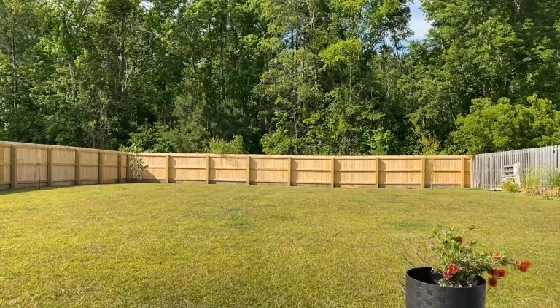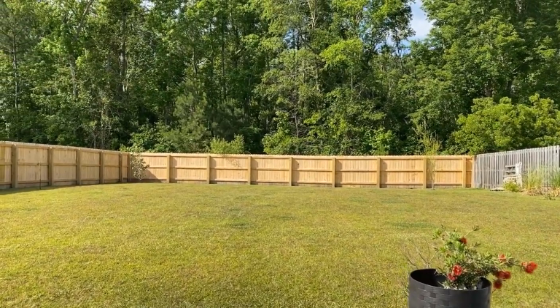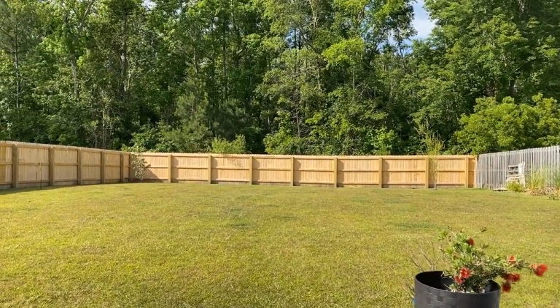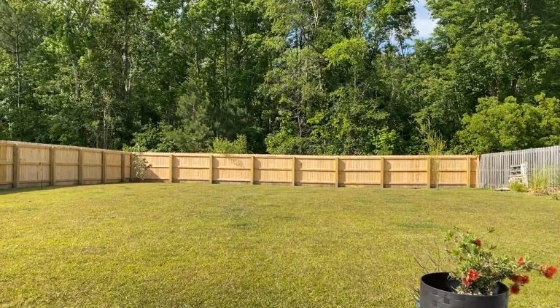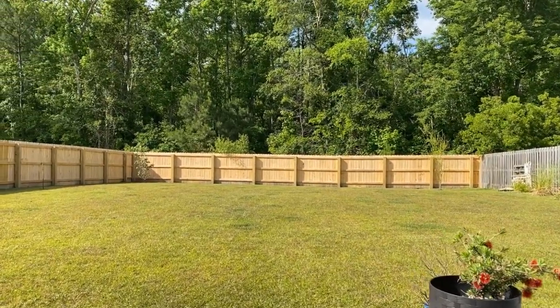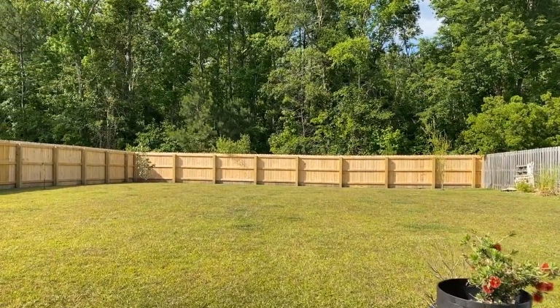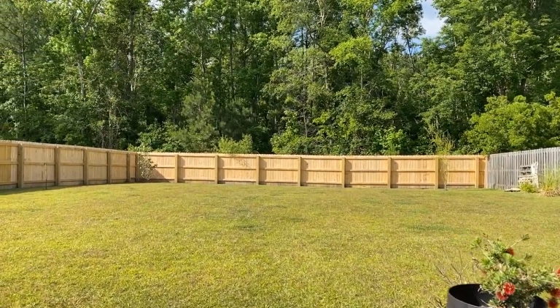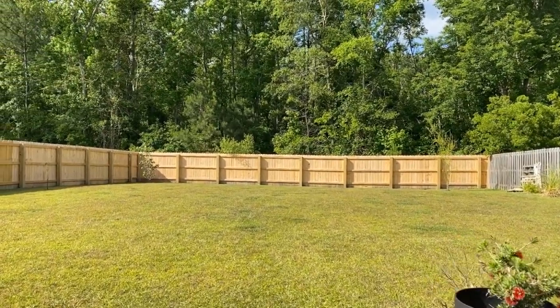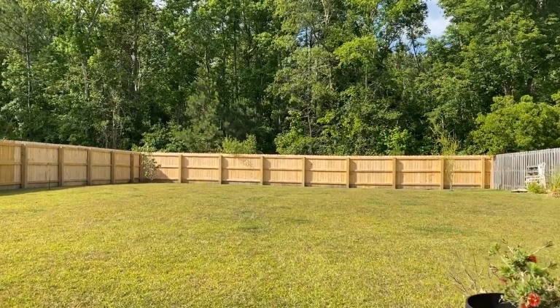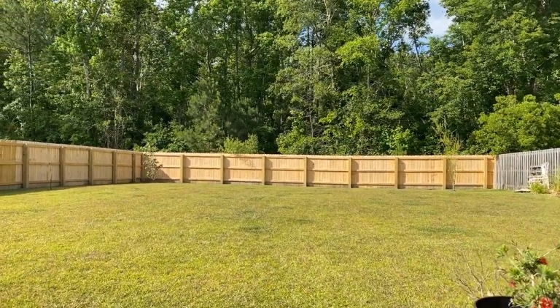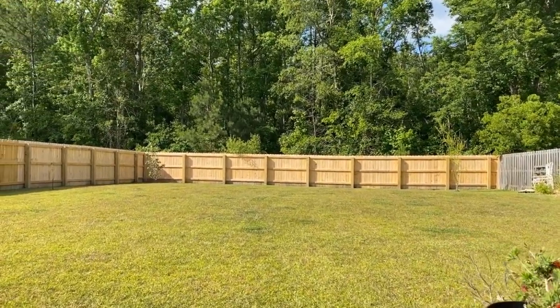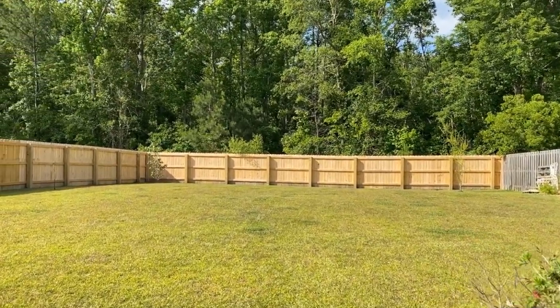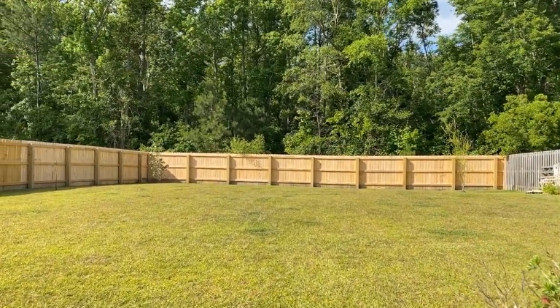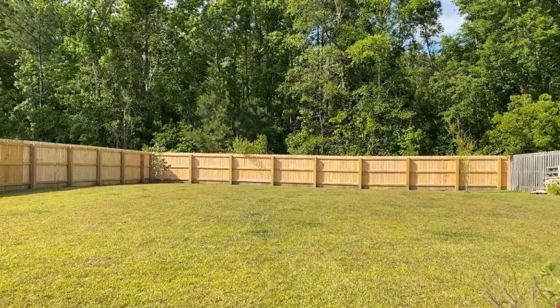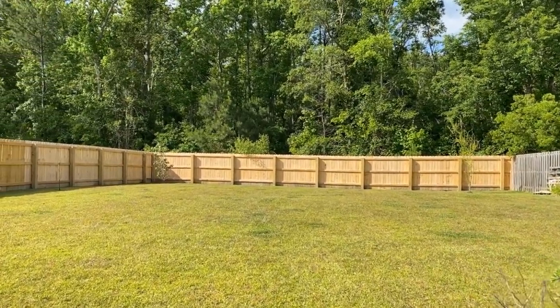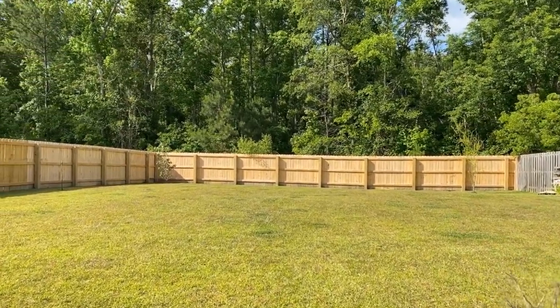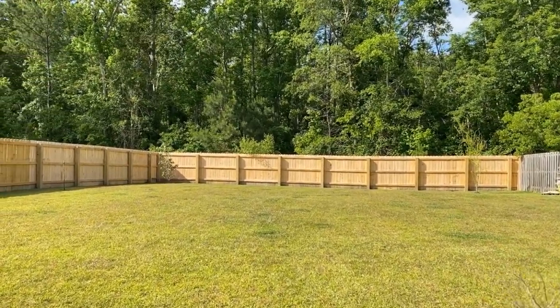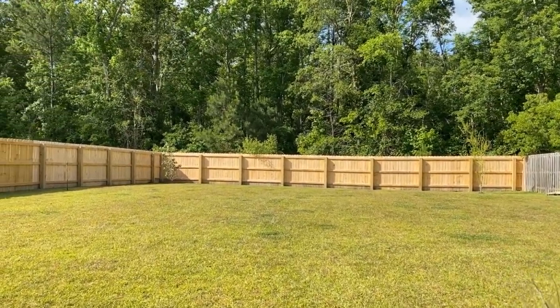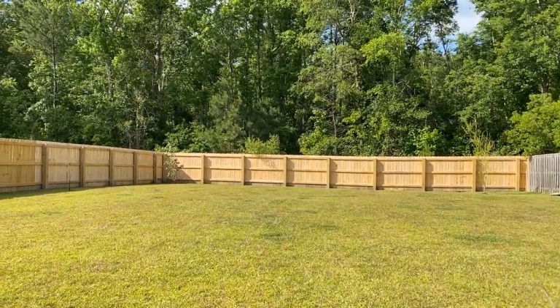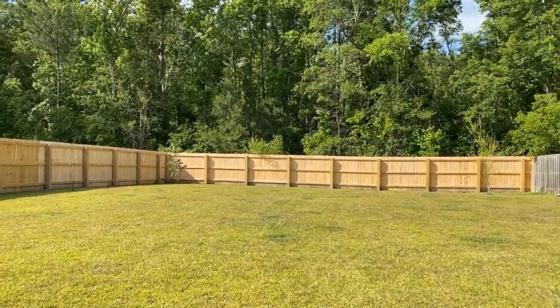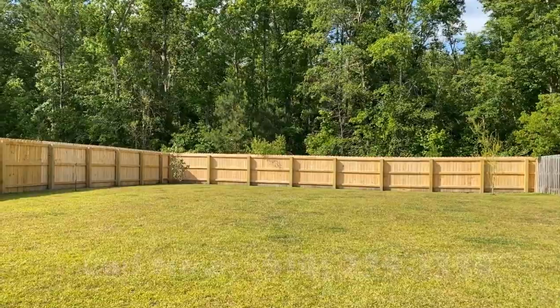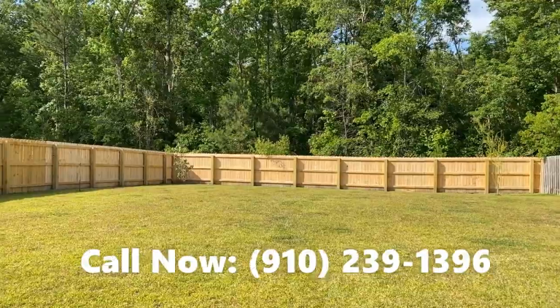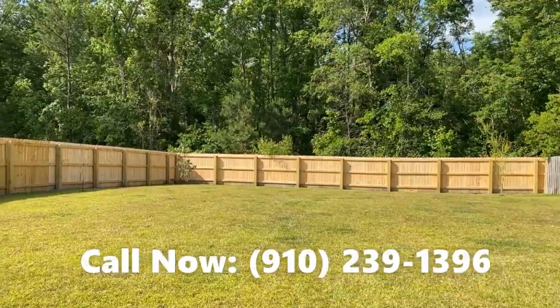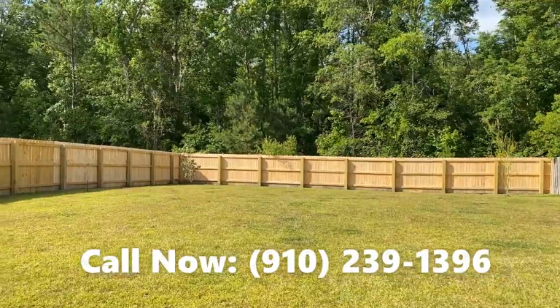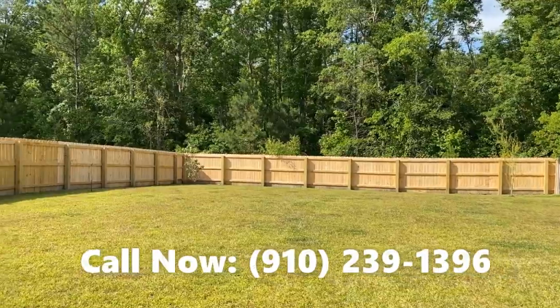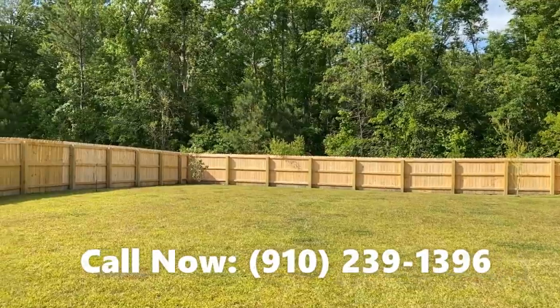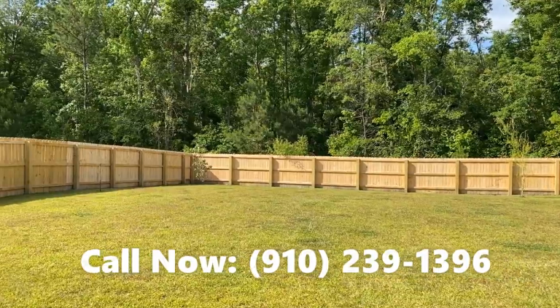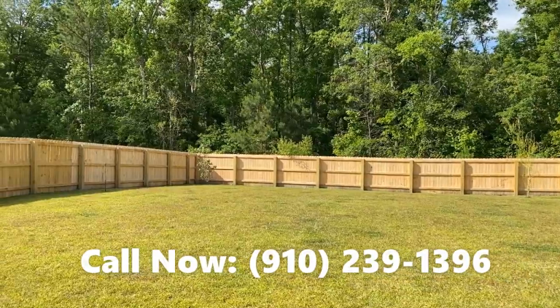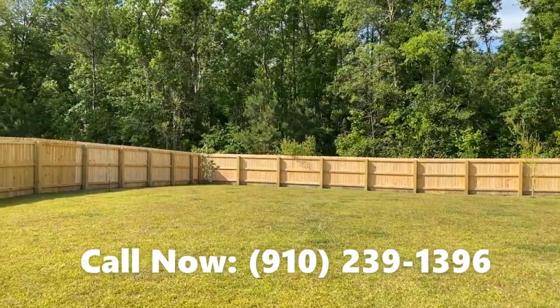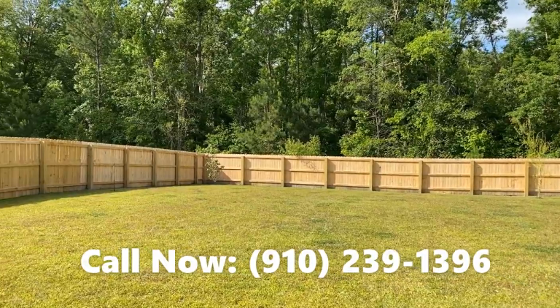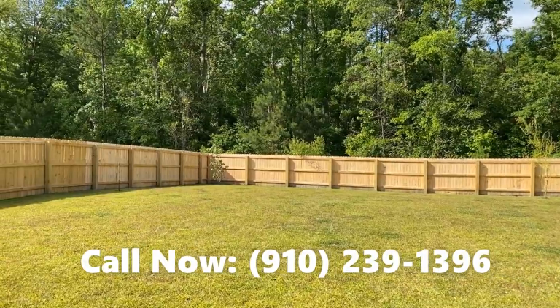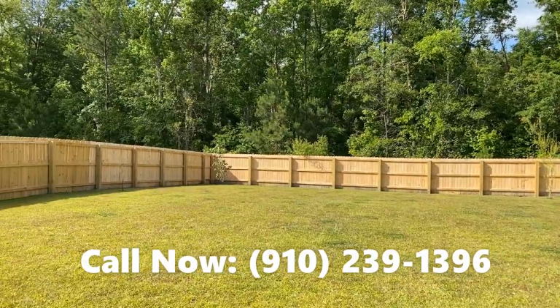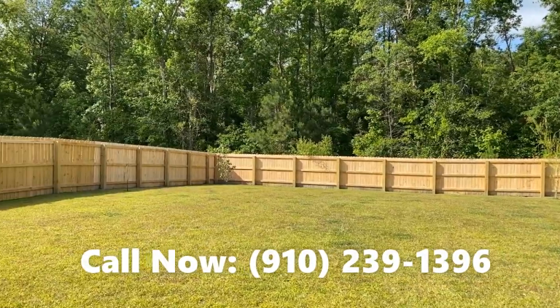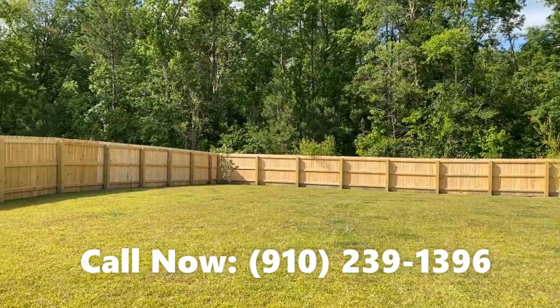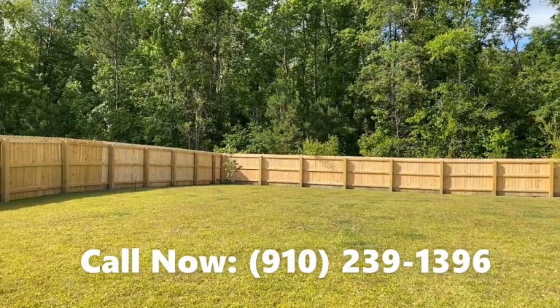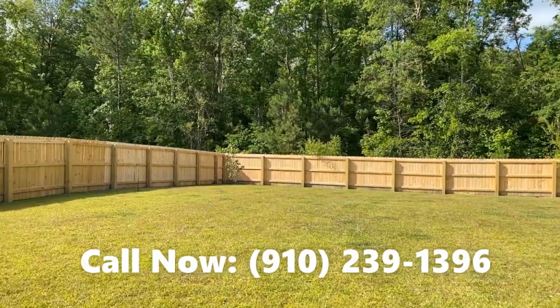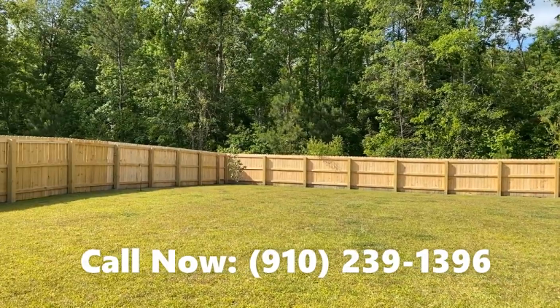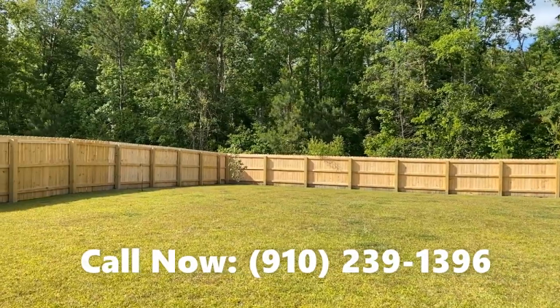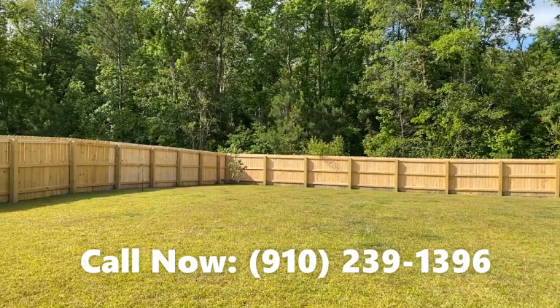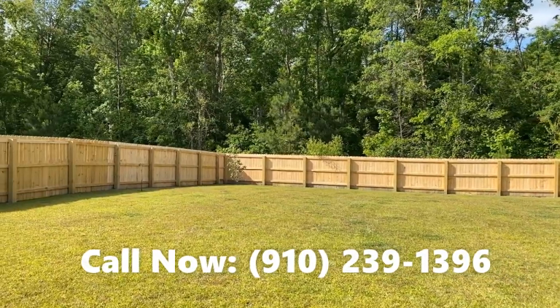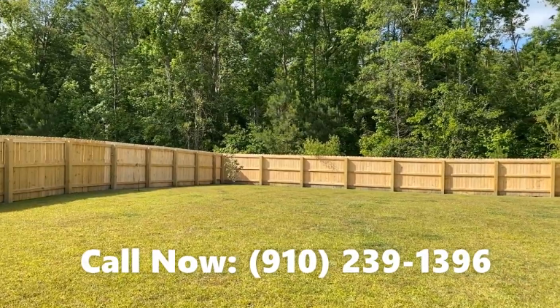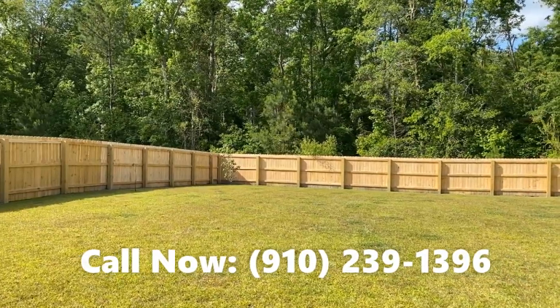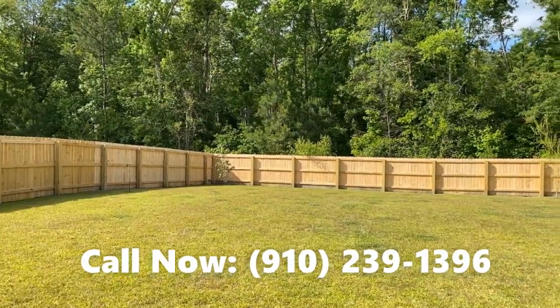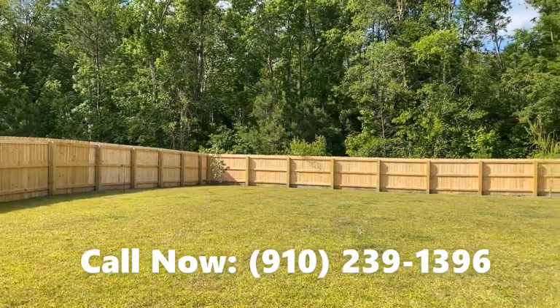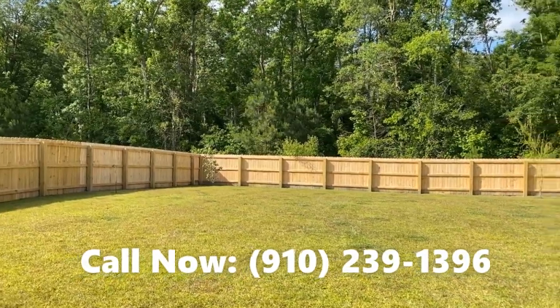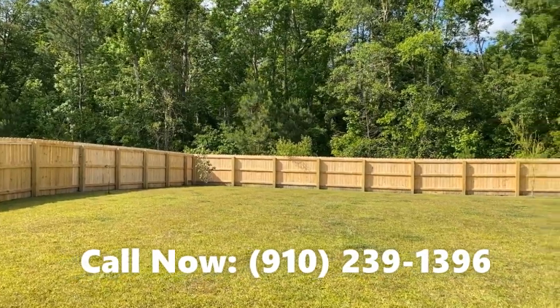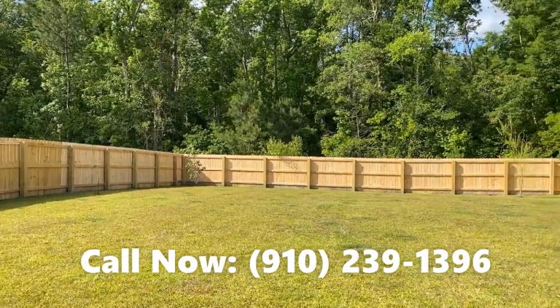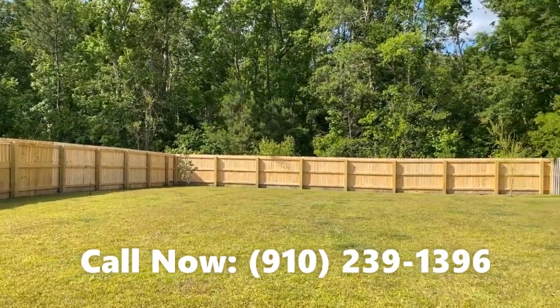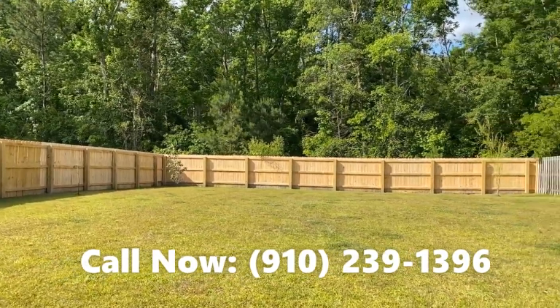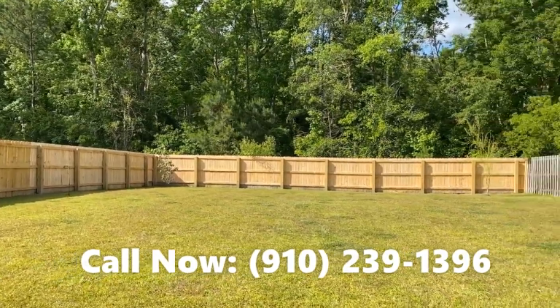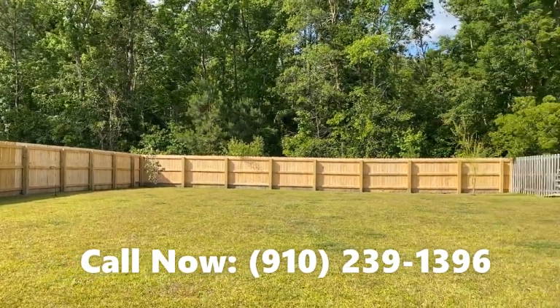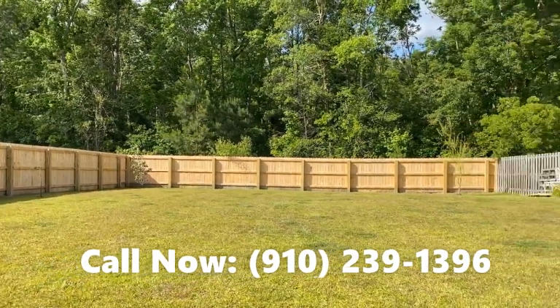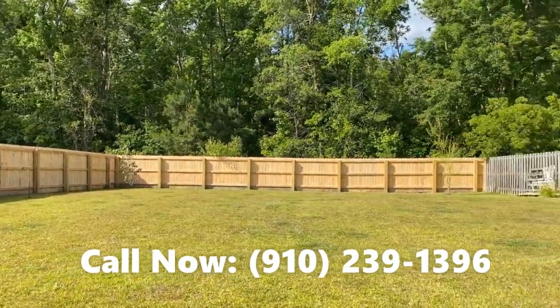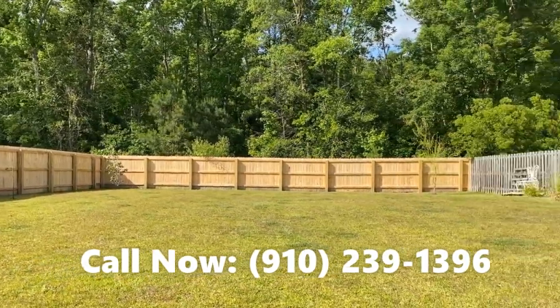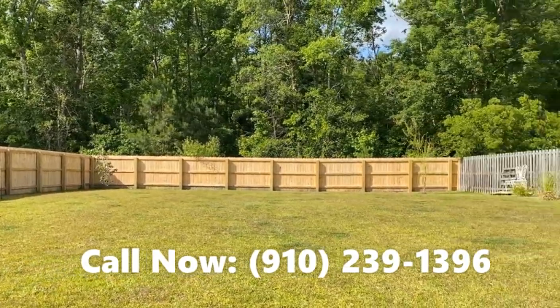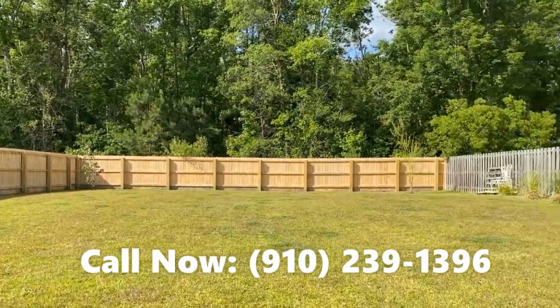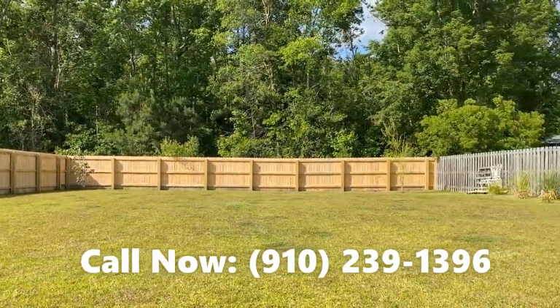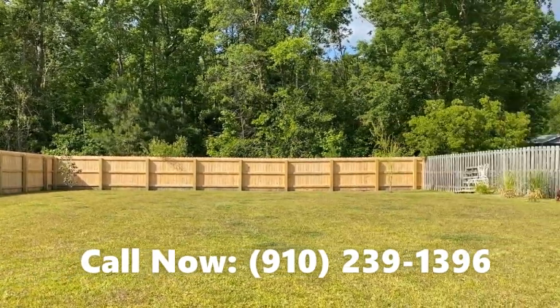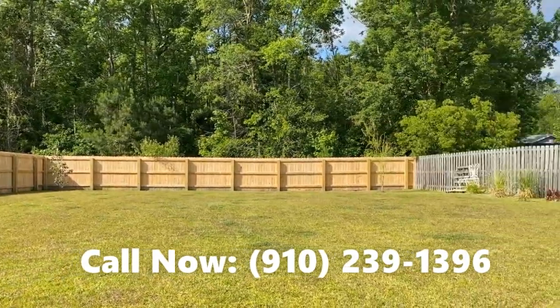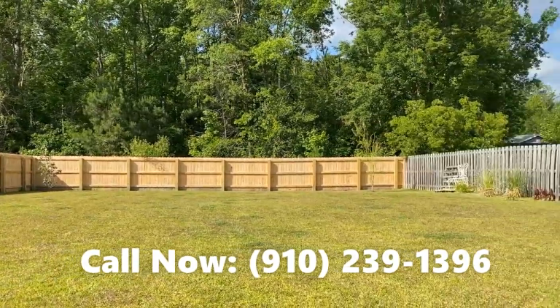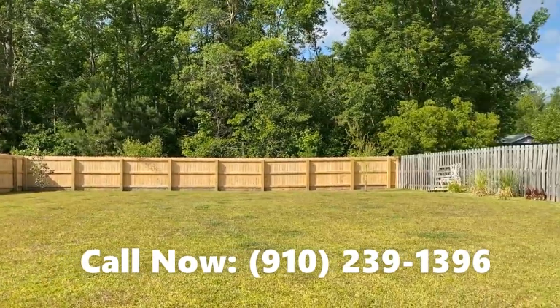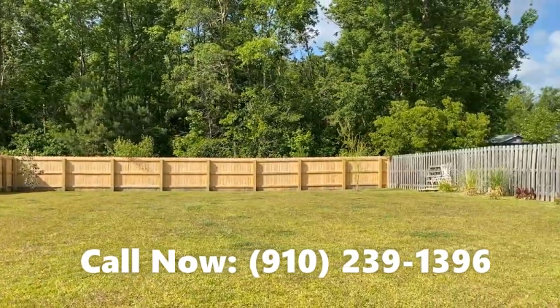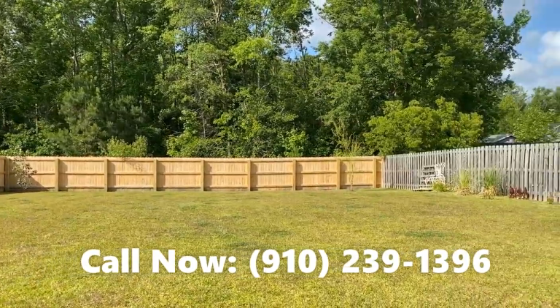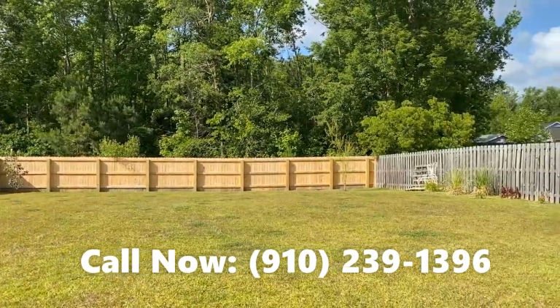This home is coming on the market right now. It's a four-bedroom, three-bath. Please contact your agent or me to show it to you immediately.